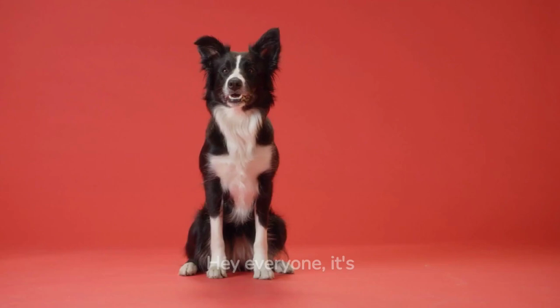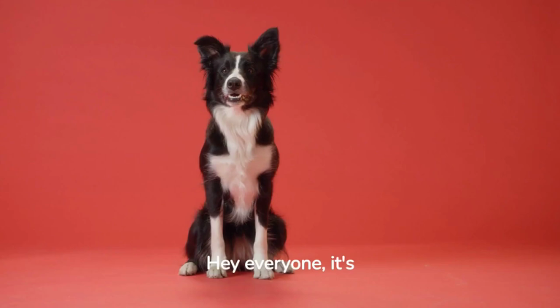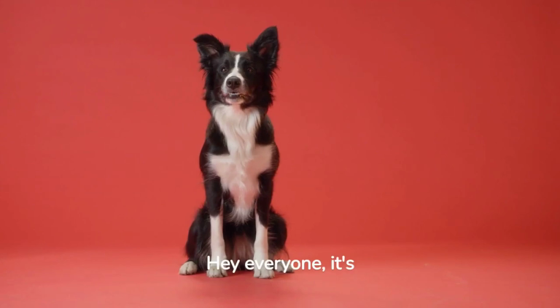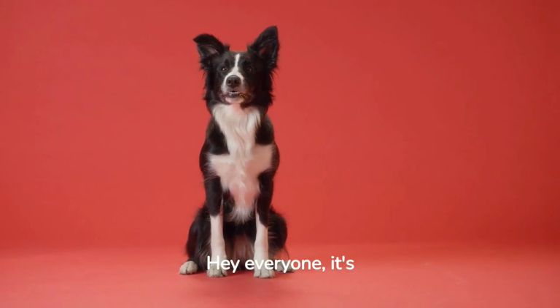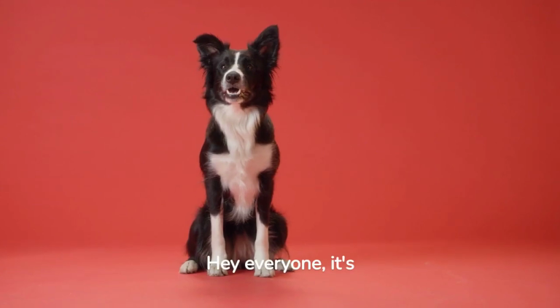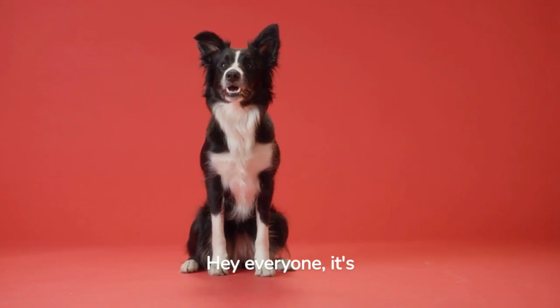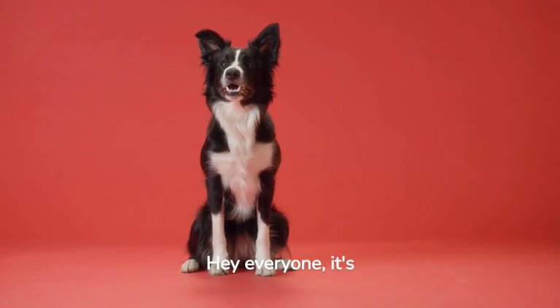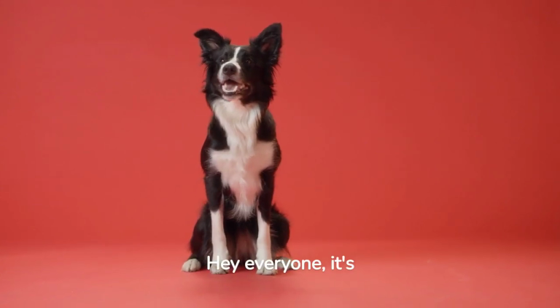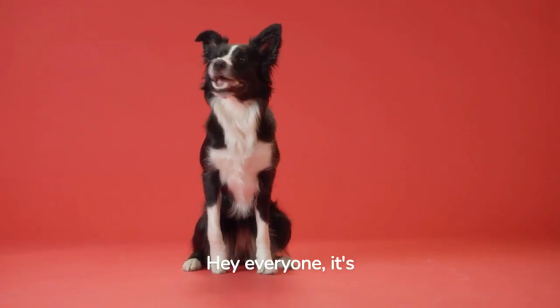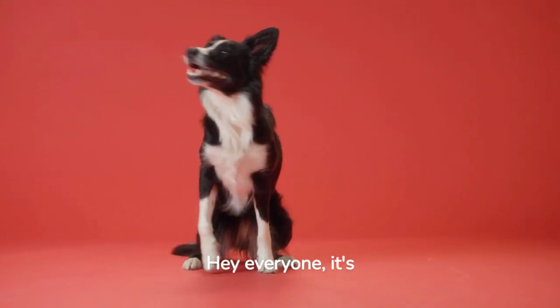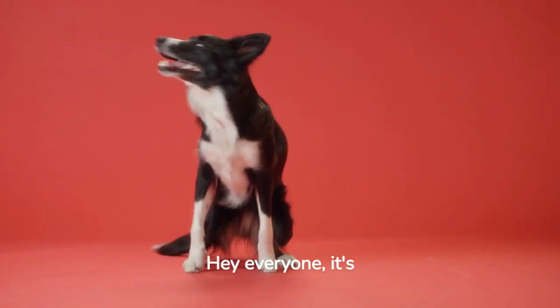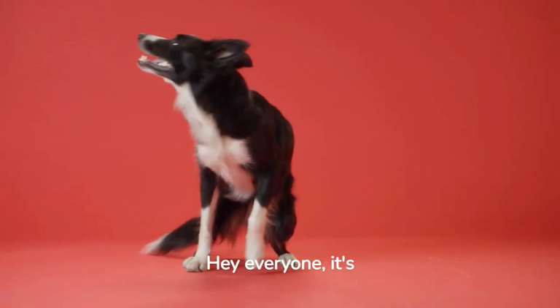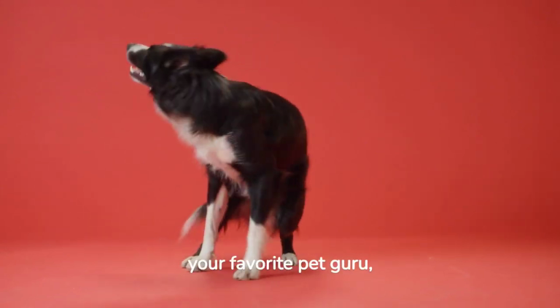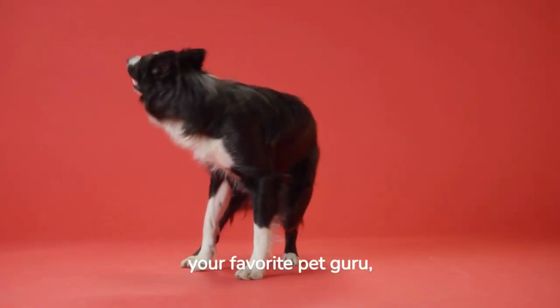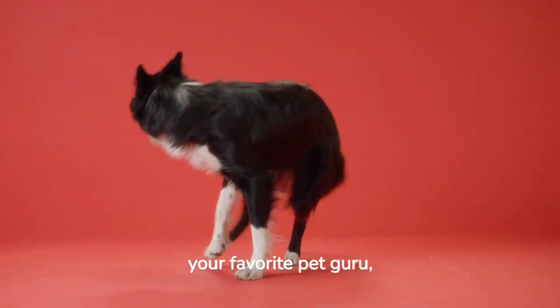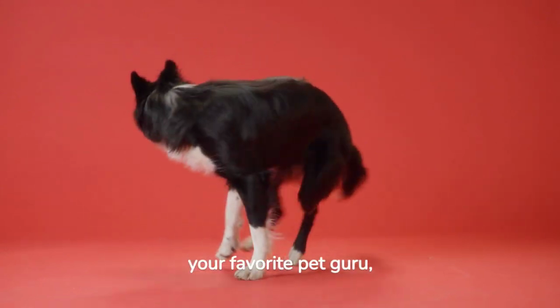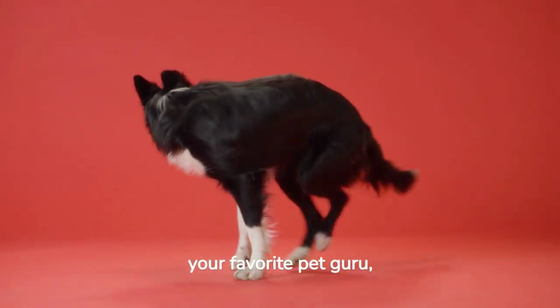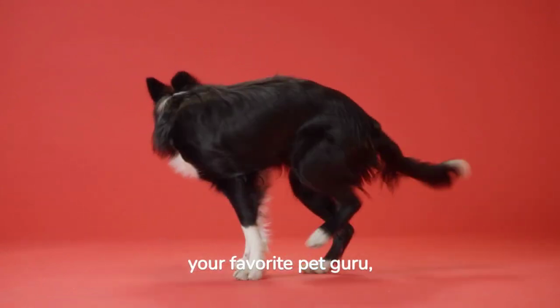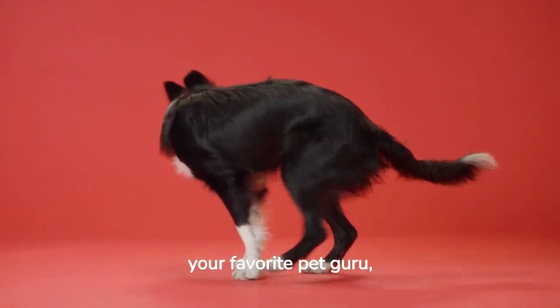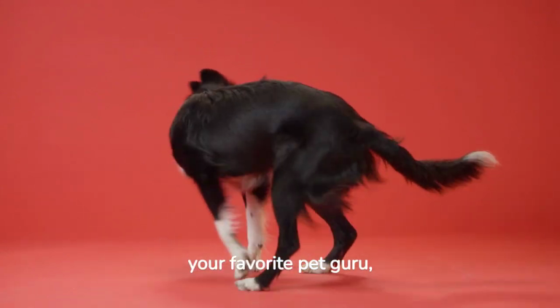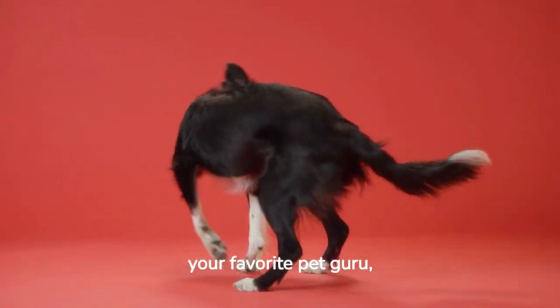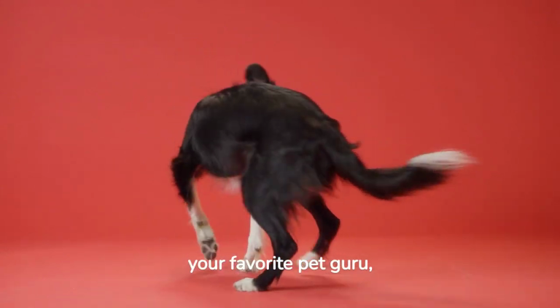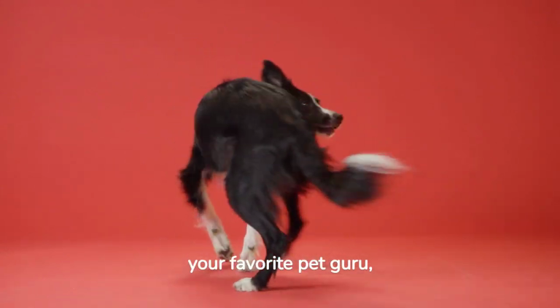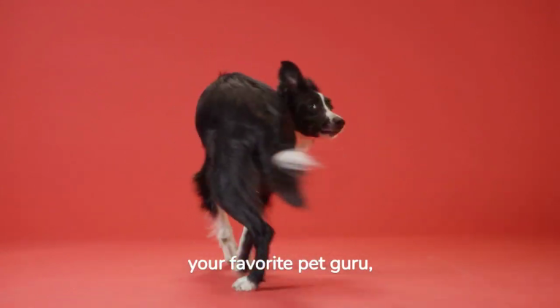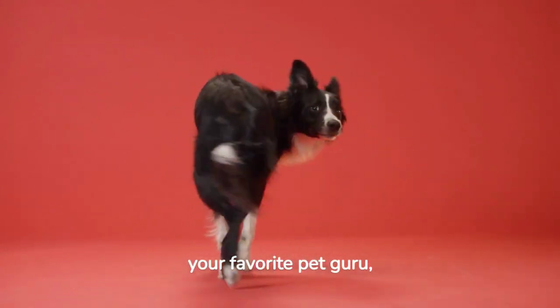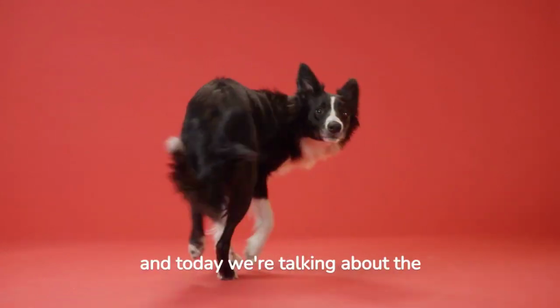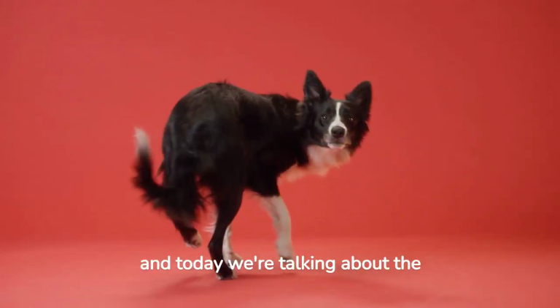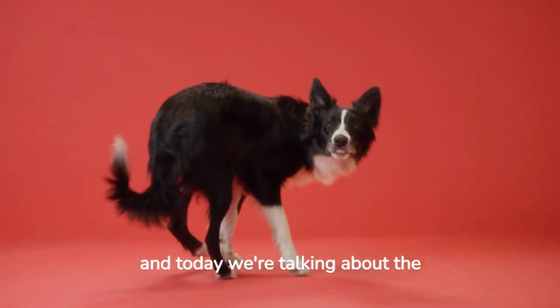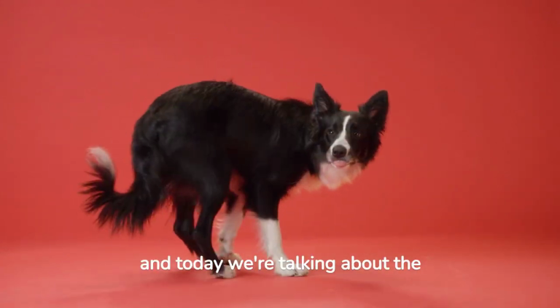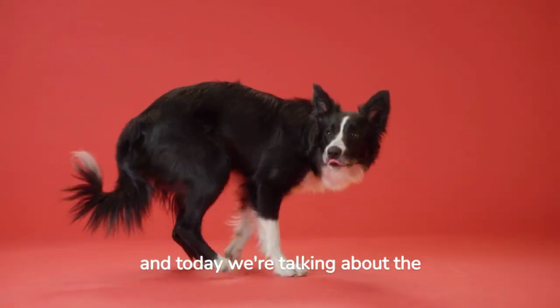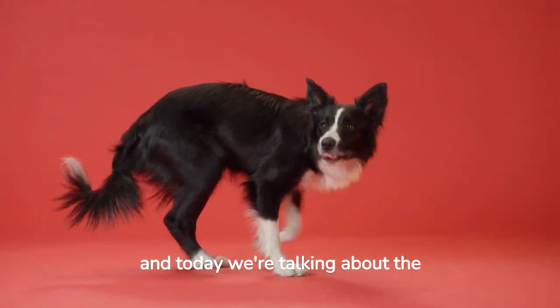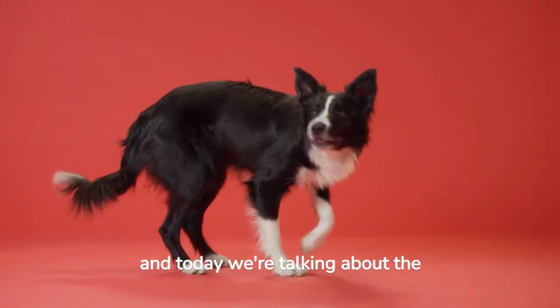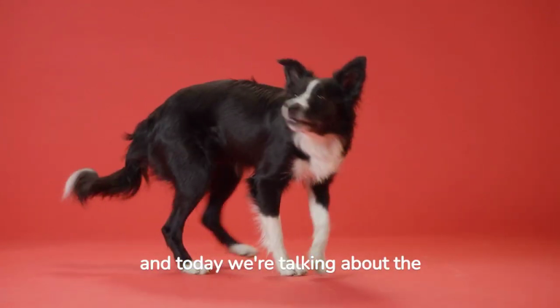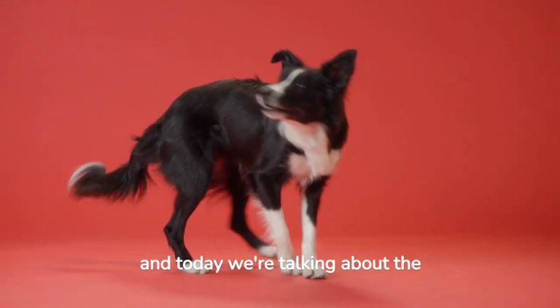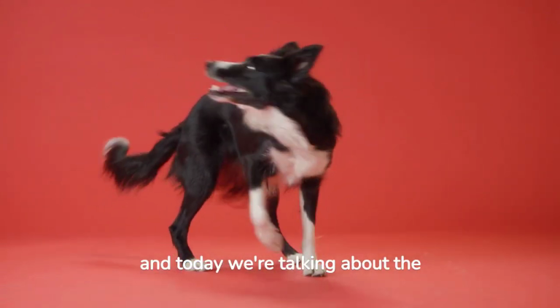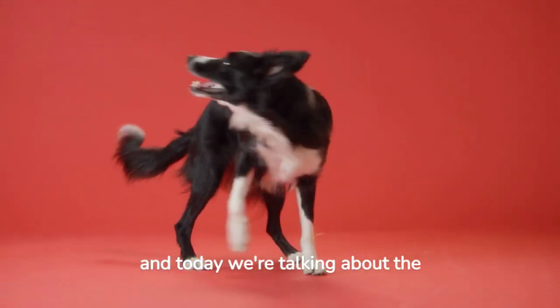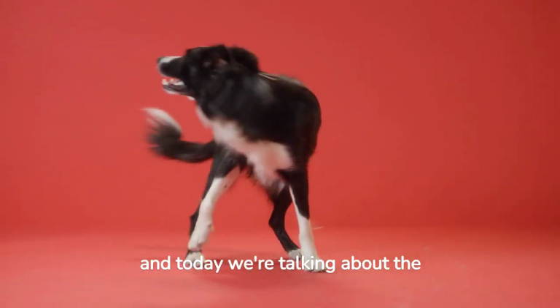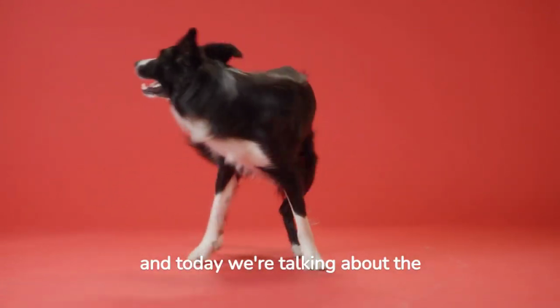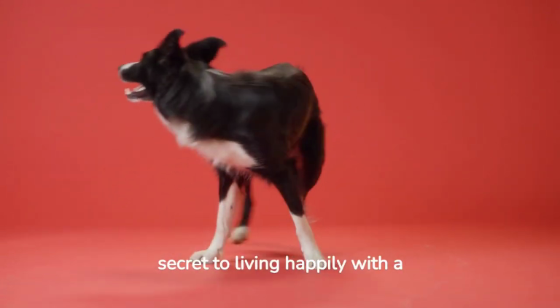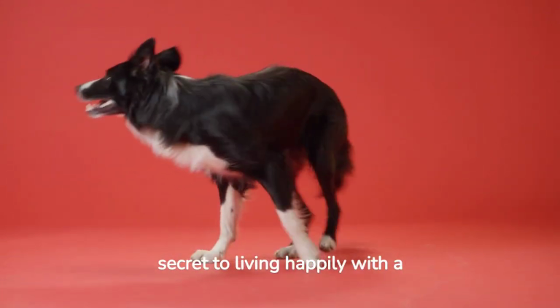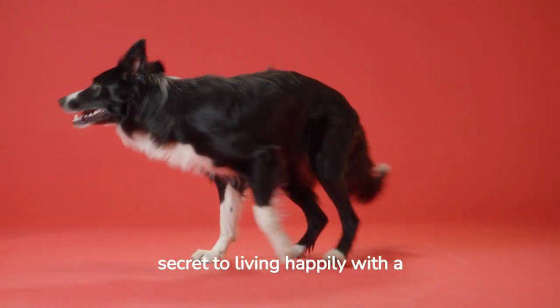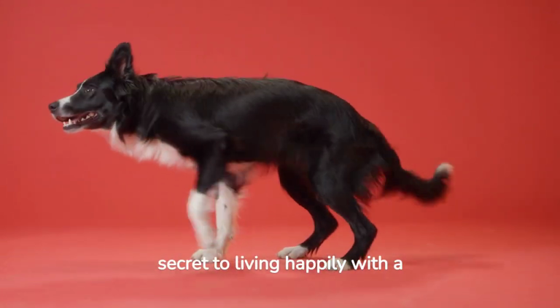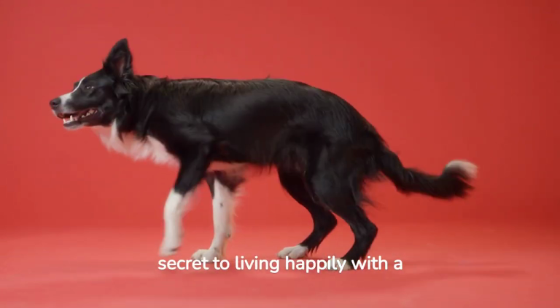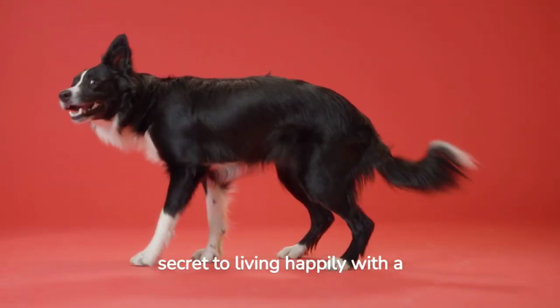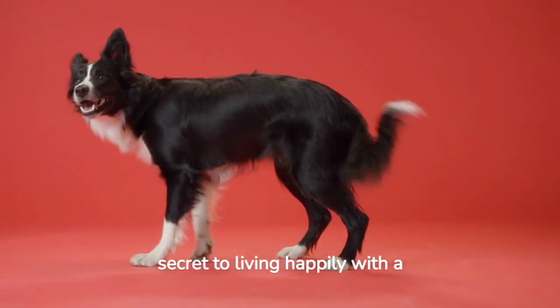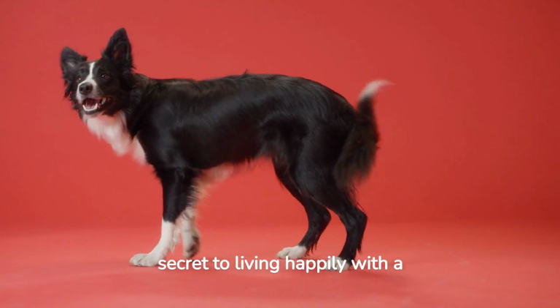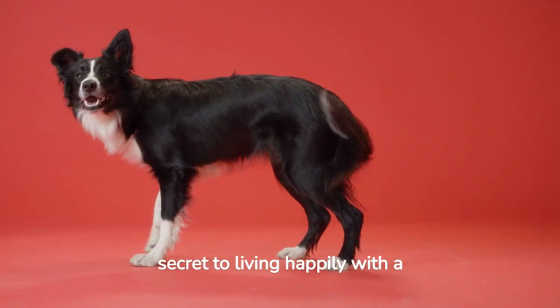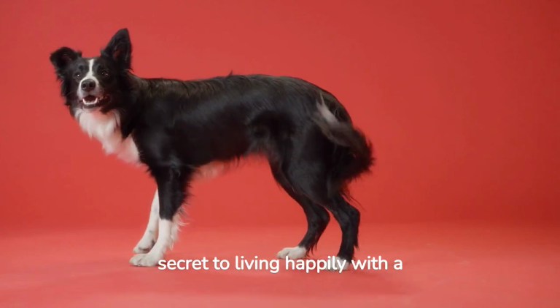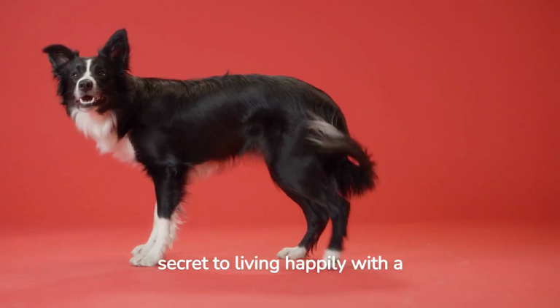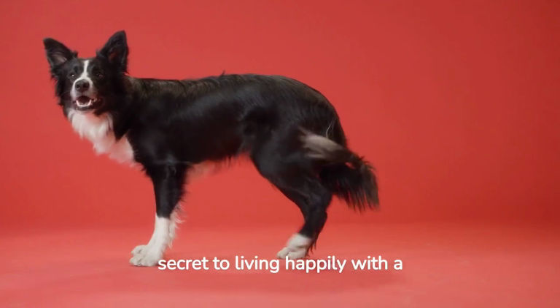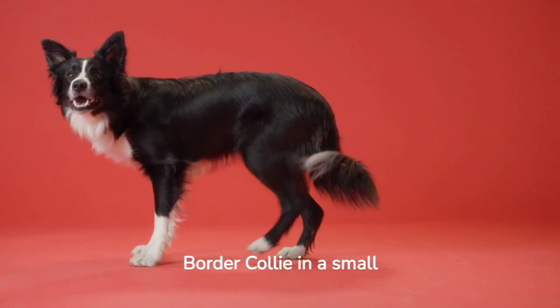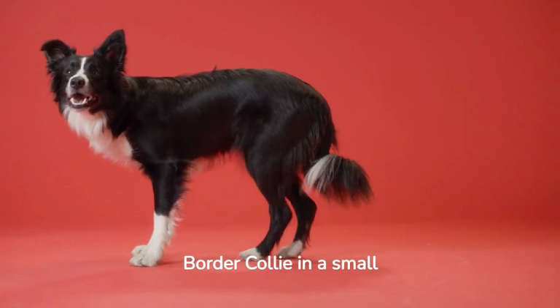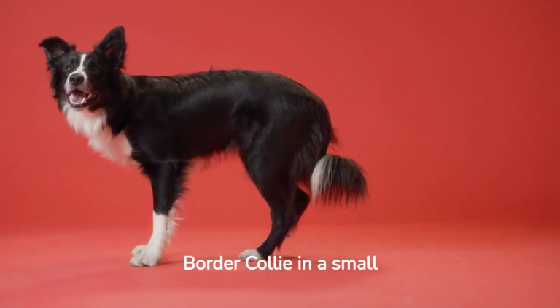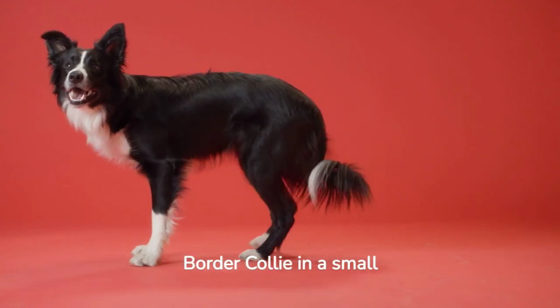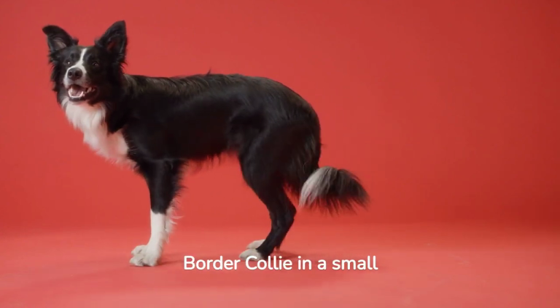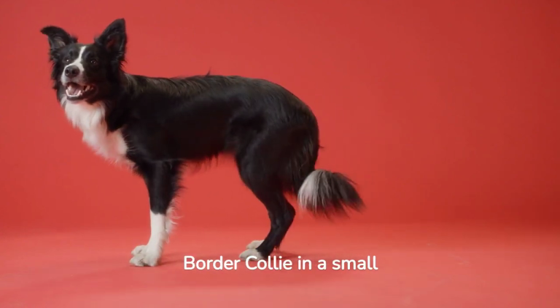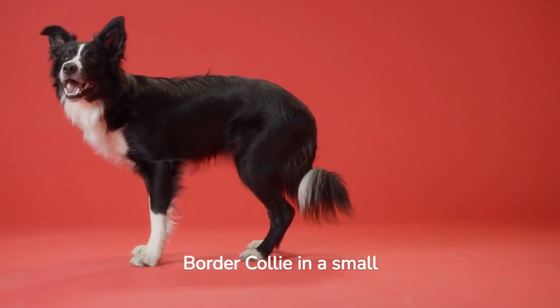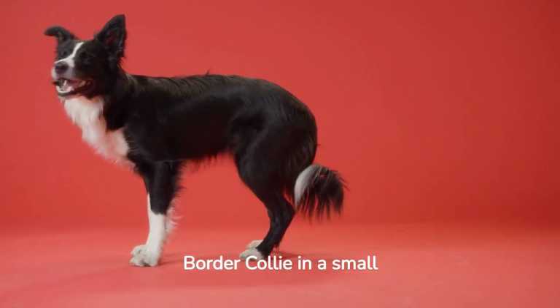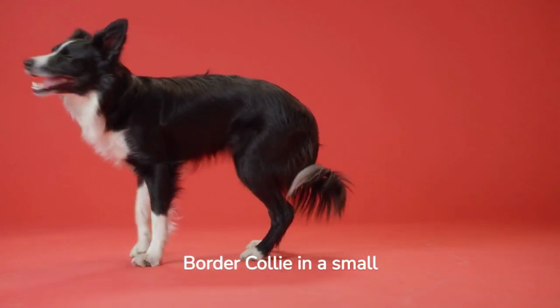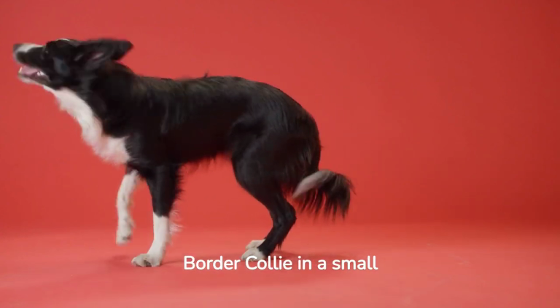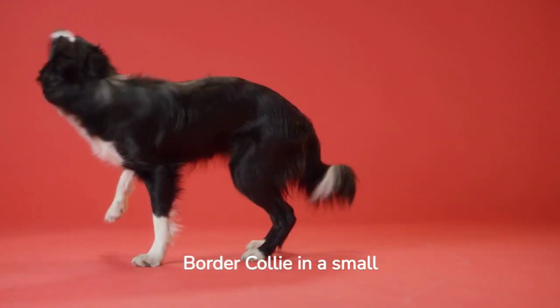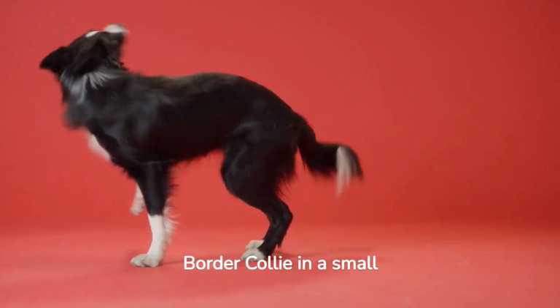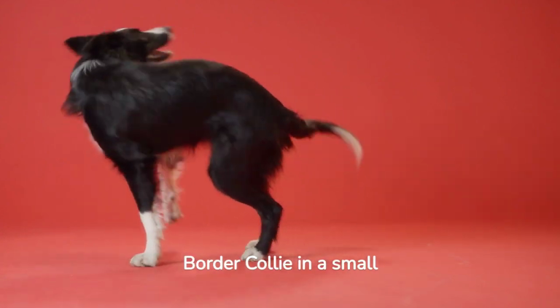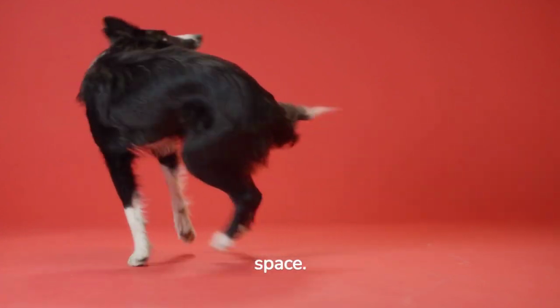Hey everyone, it's your favorite pet guru, and today we're talking about the secret to living happily with a Border Collie in a small space.